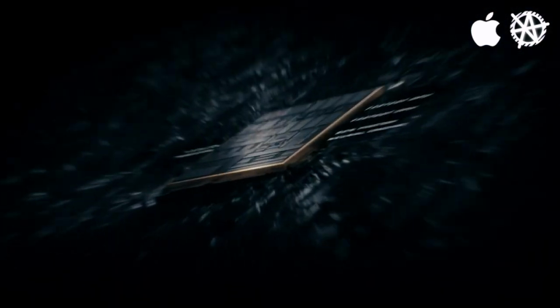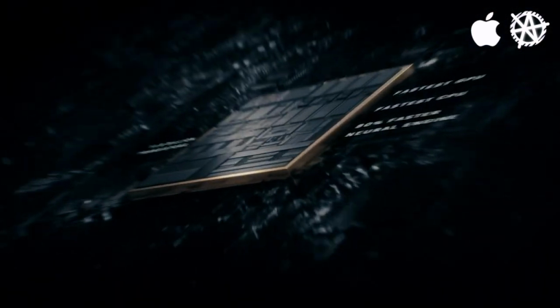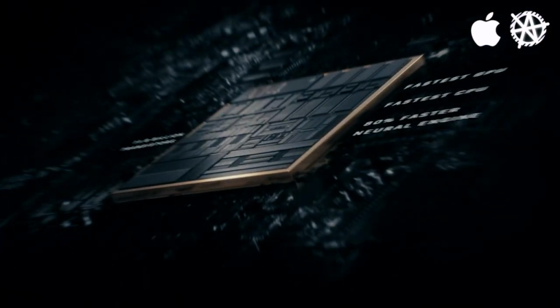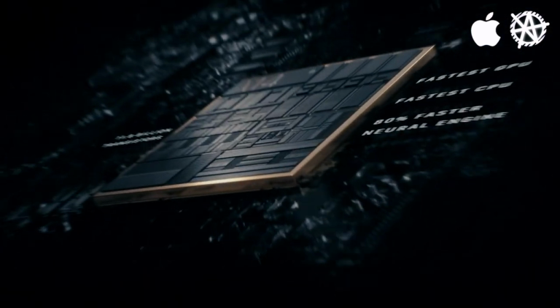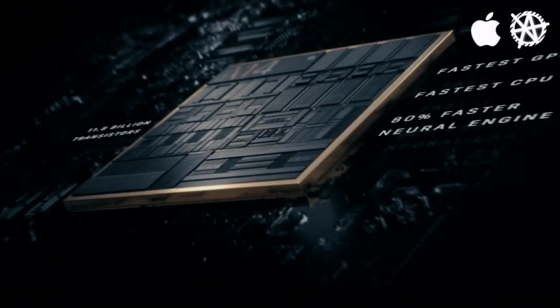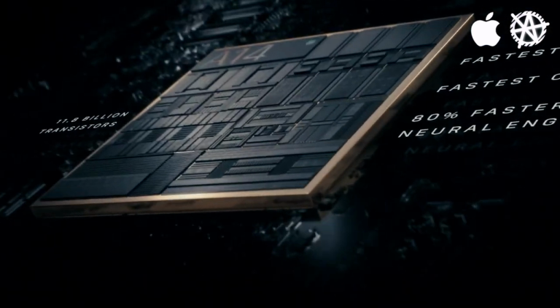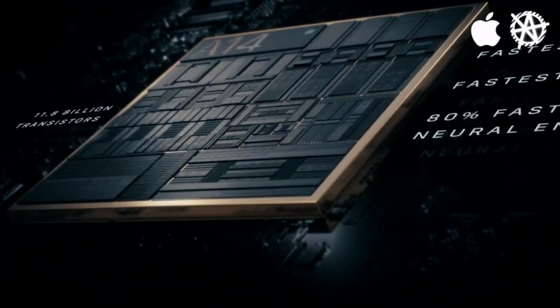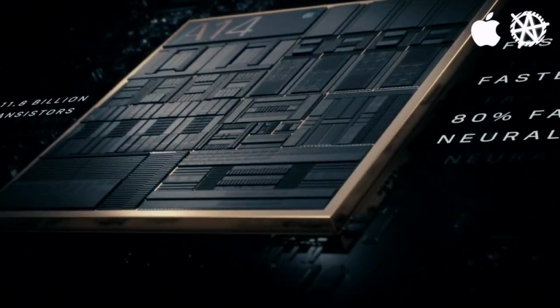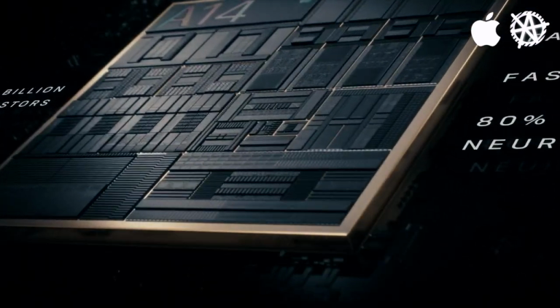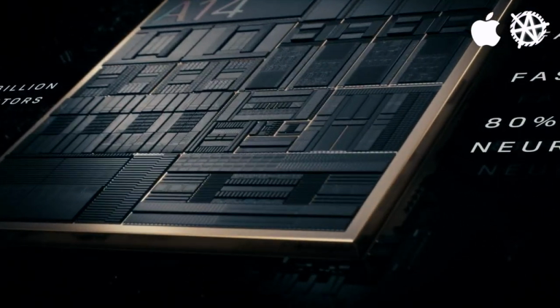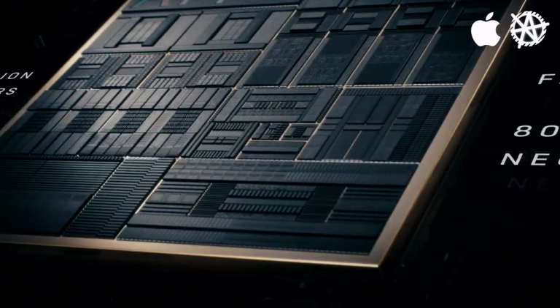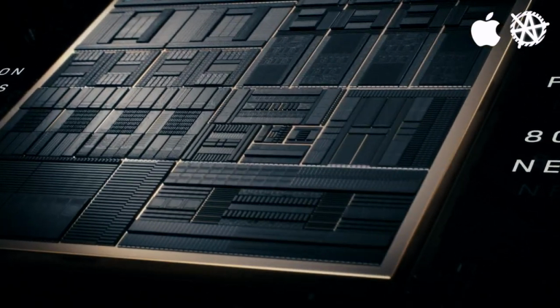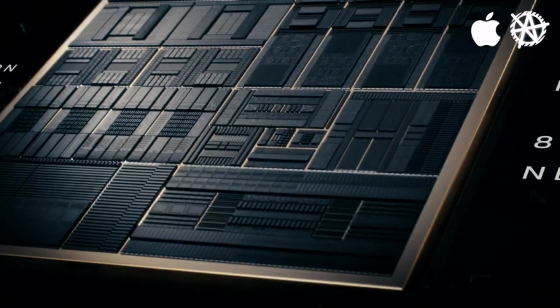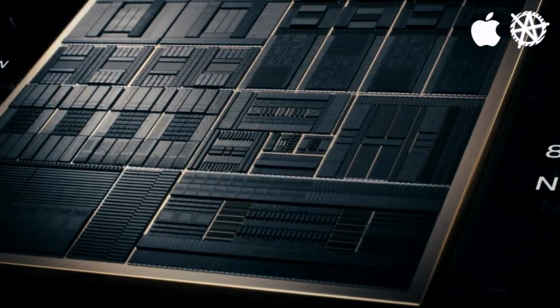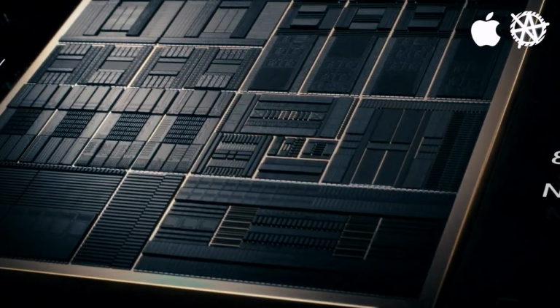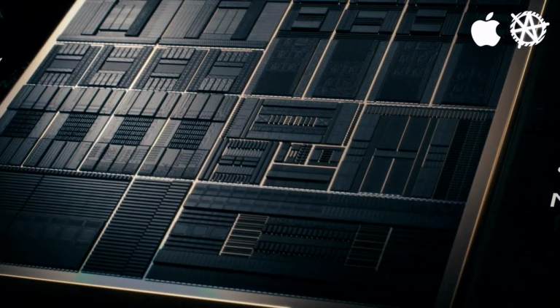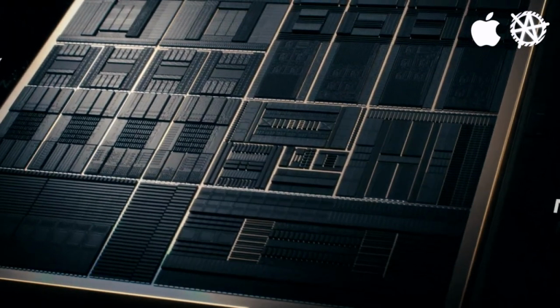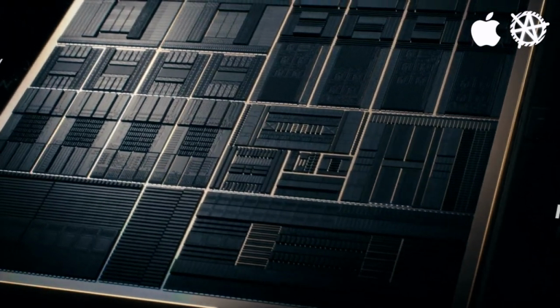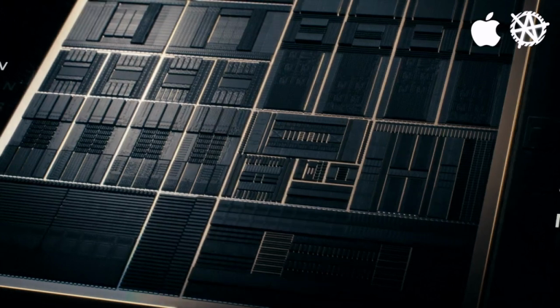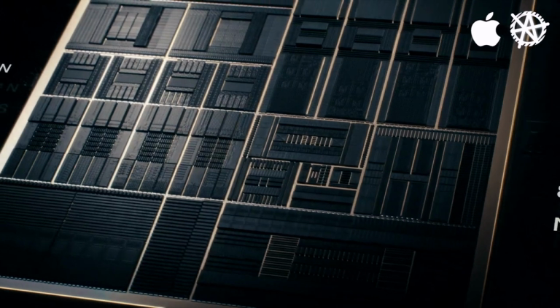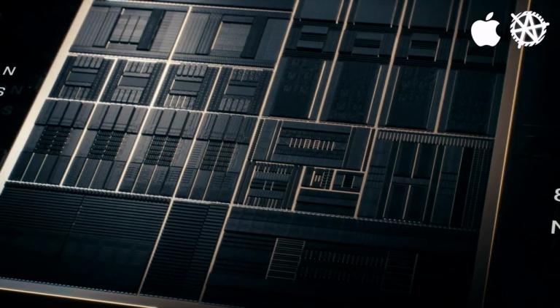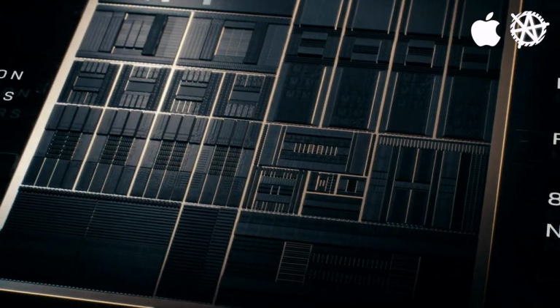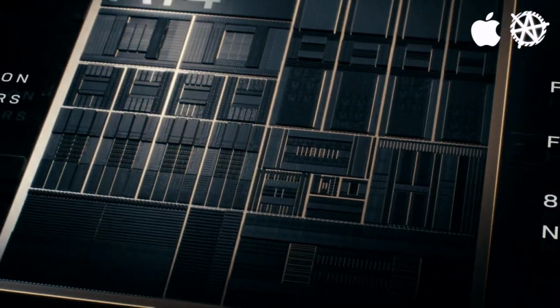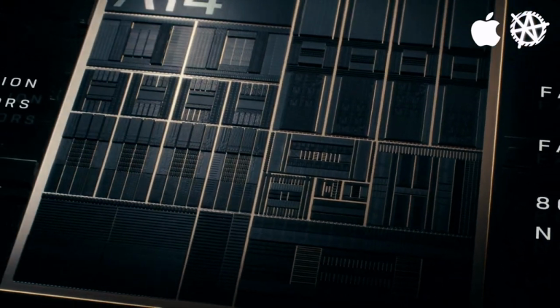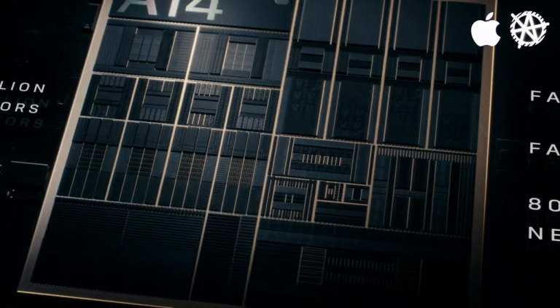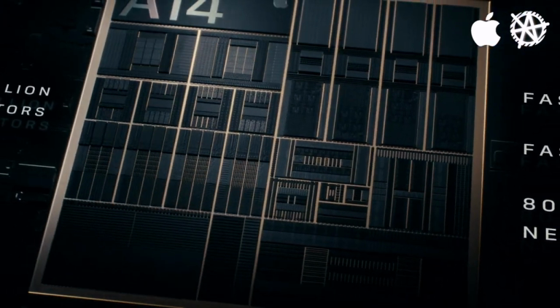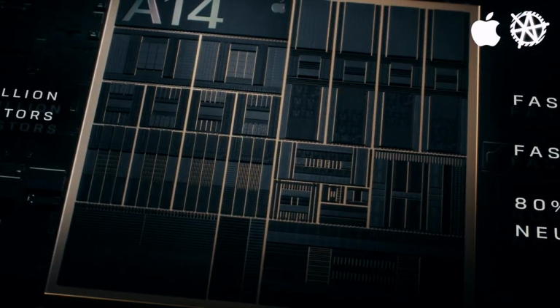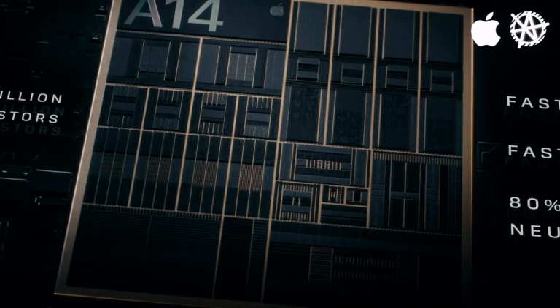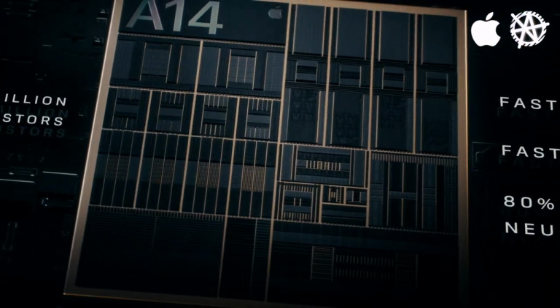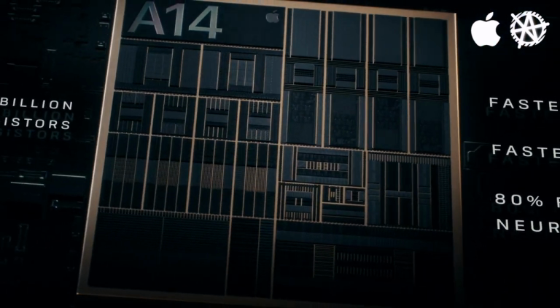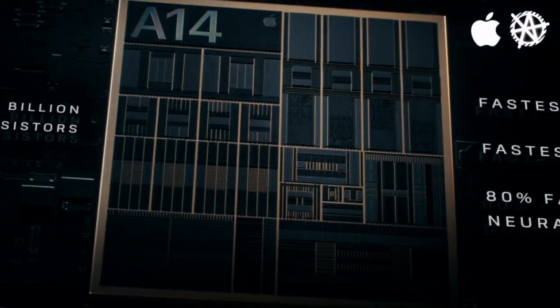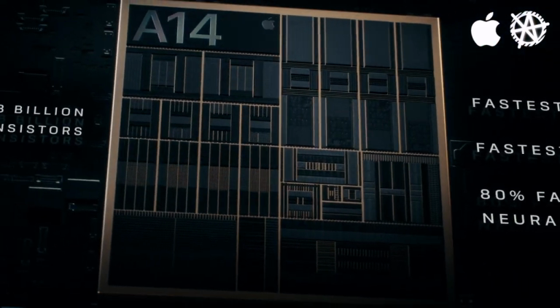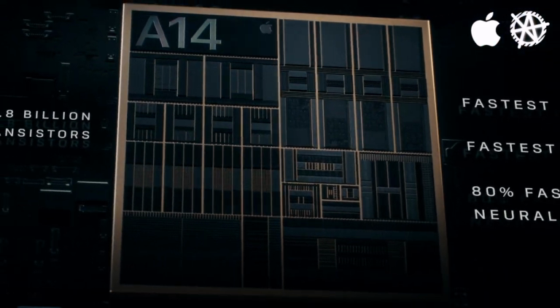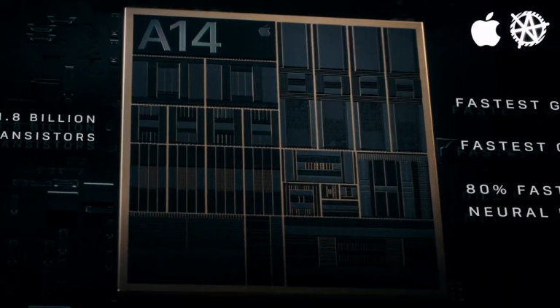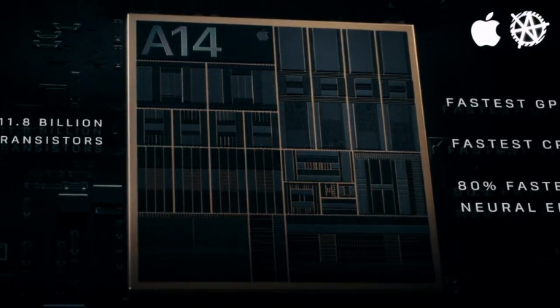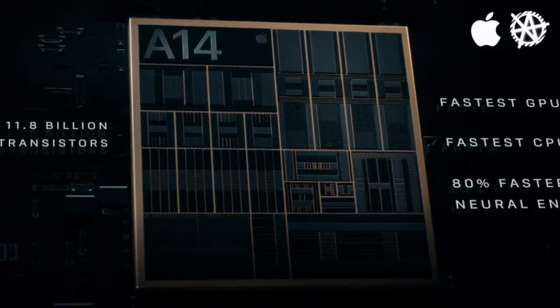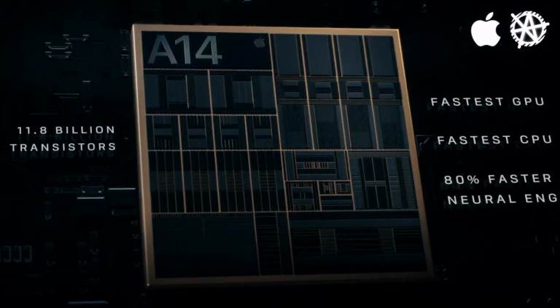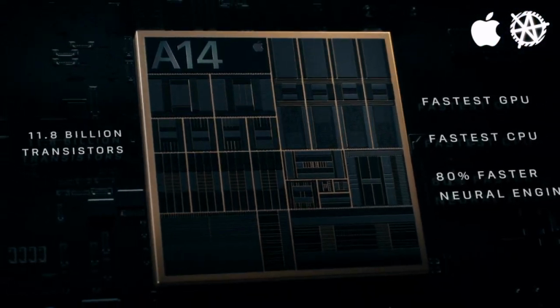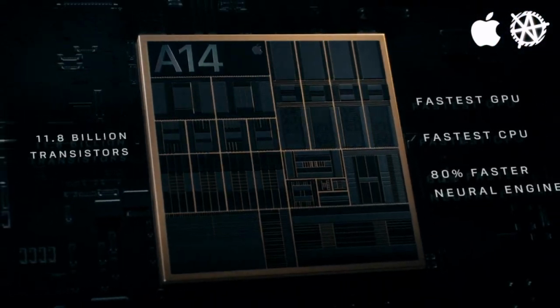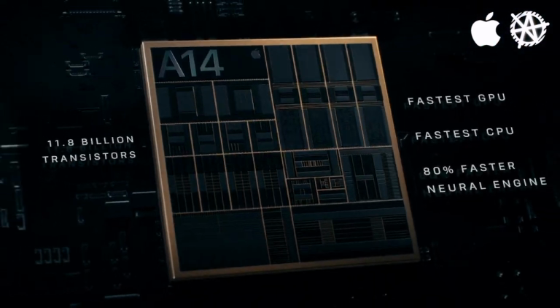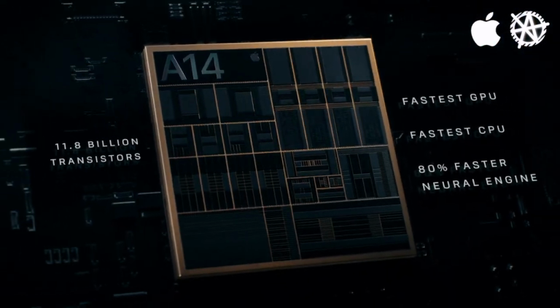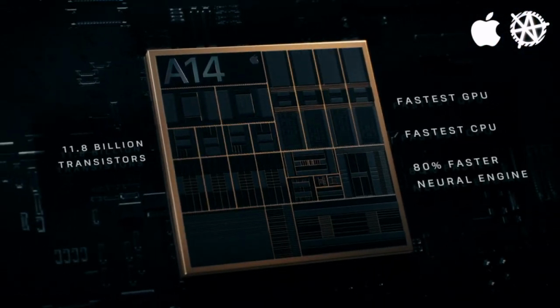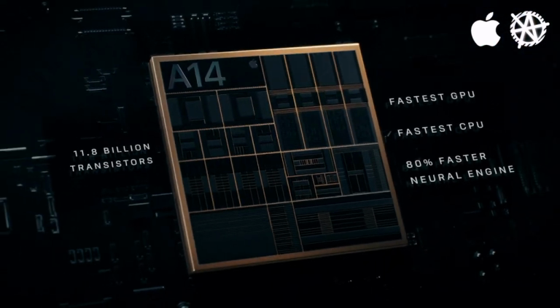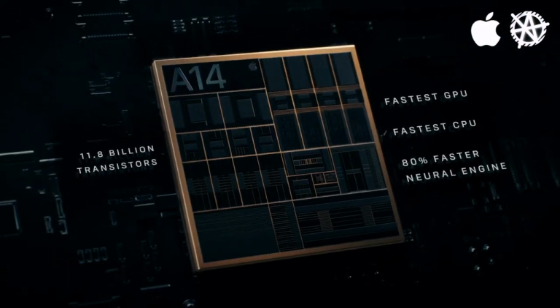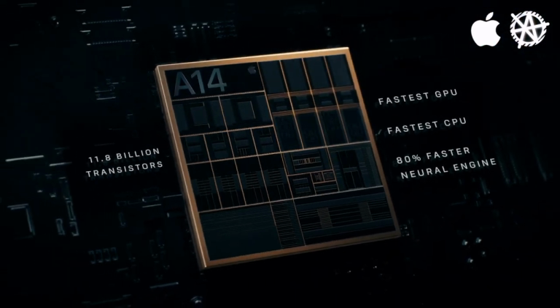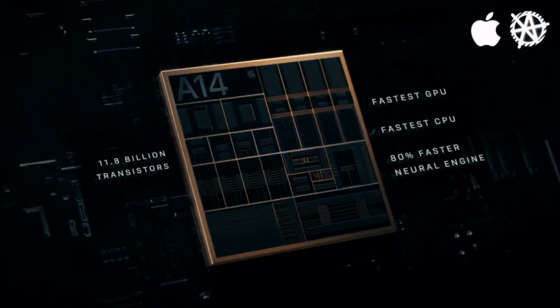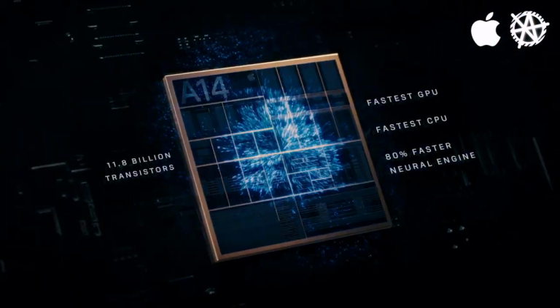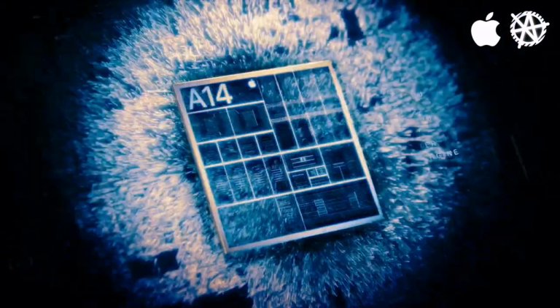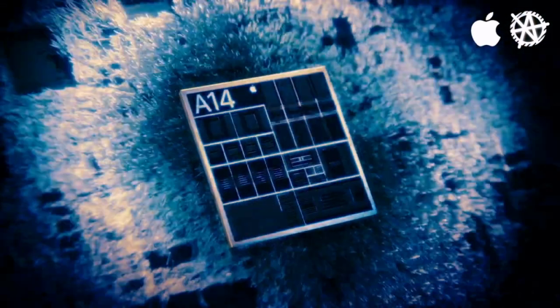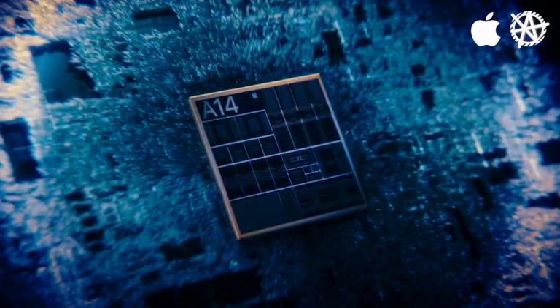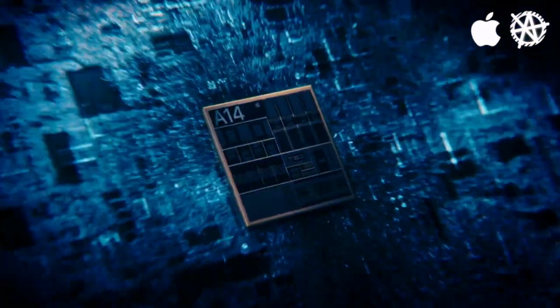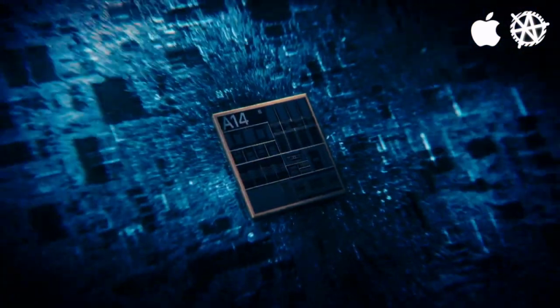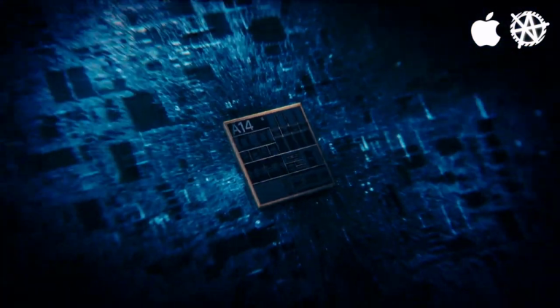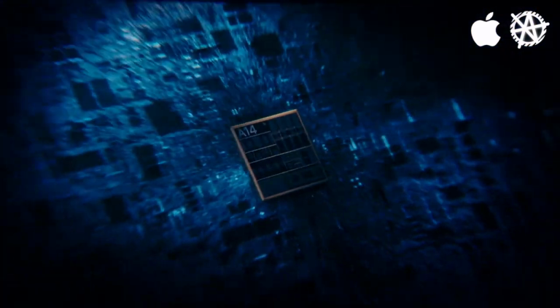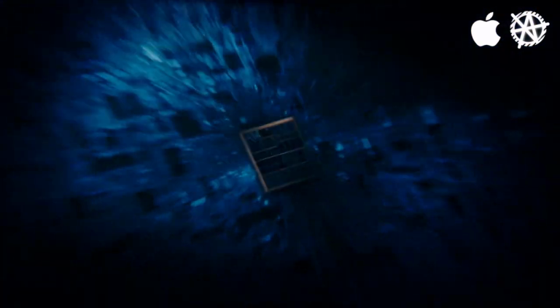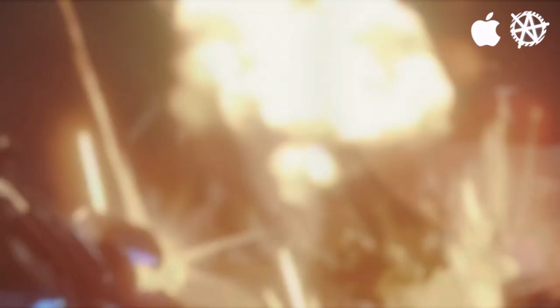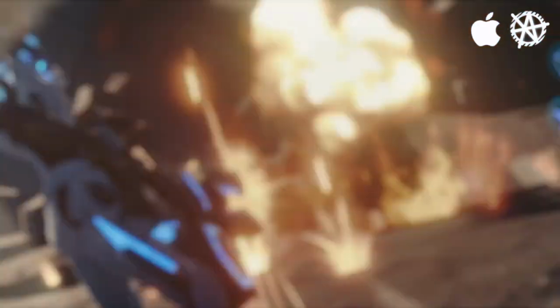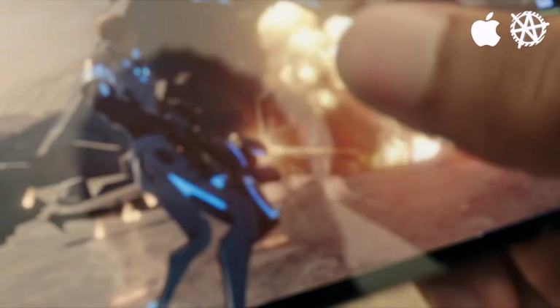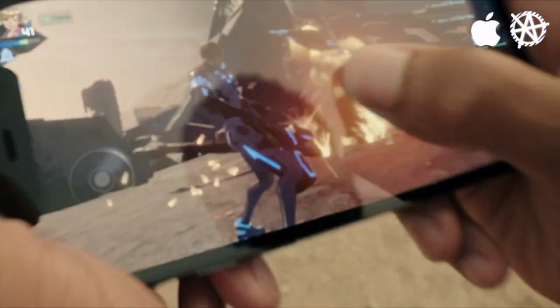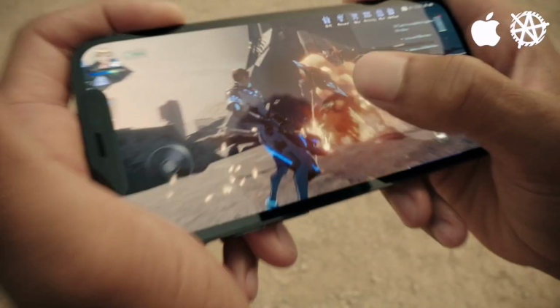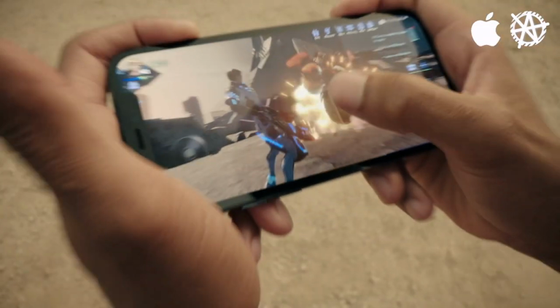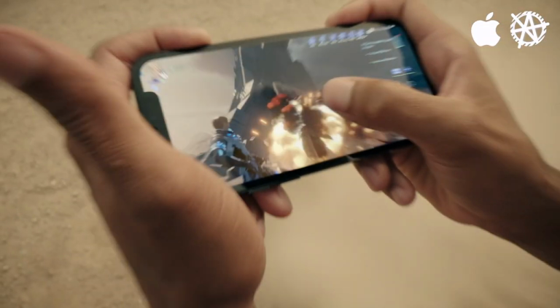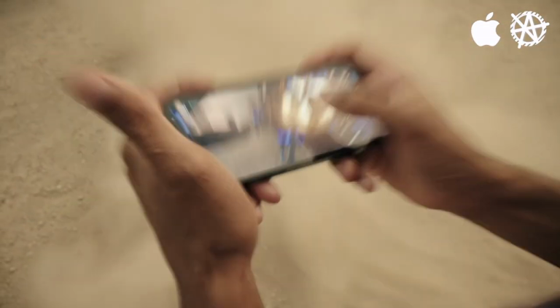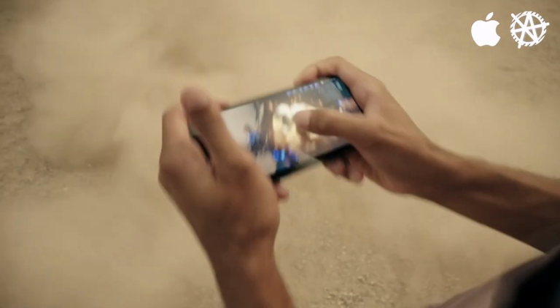A14 Bionic is slower than A12X from 2018. But hey, you can play League of Legends on it, right?